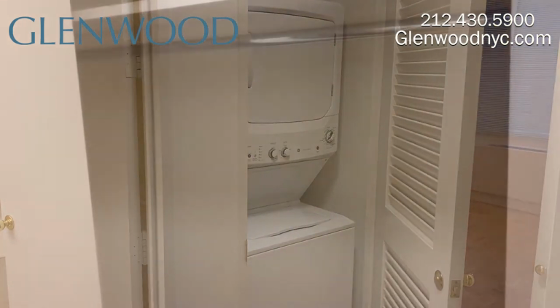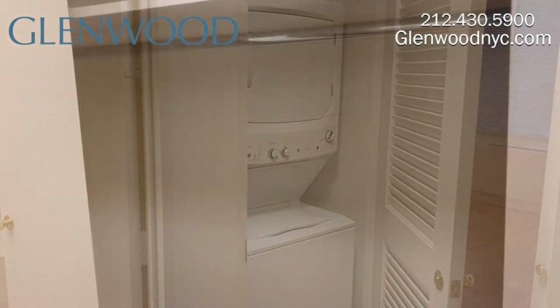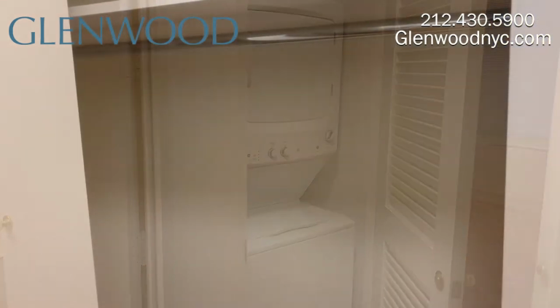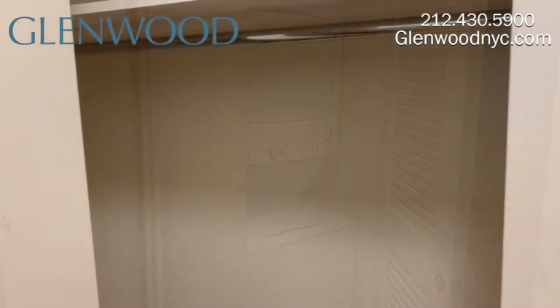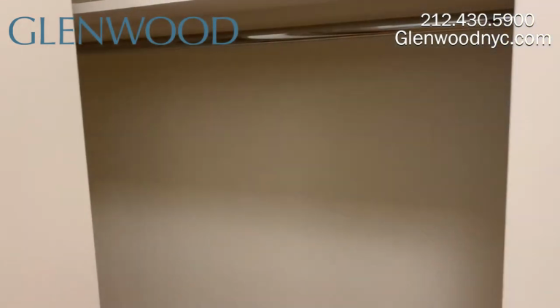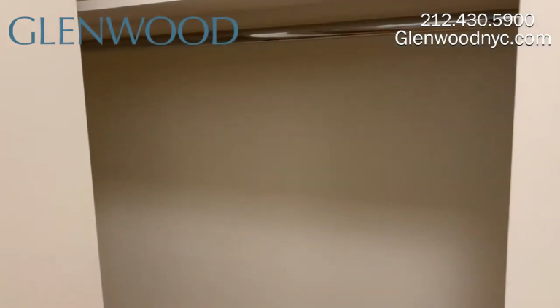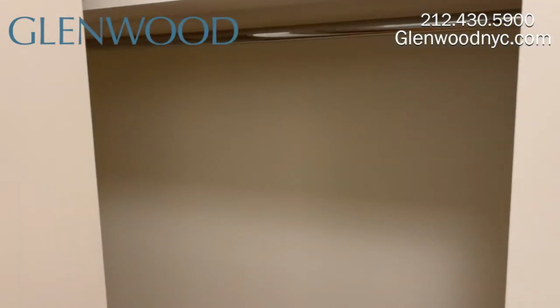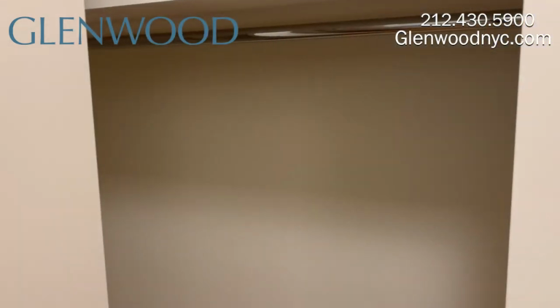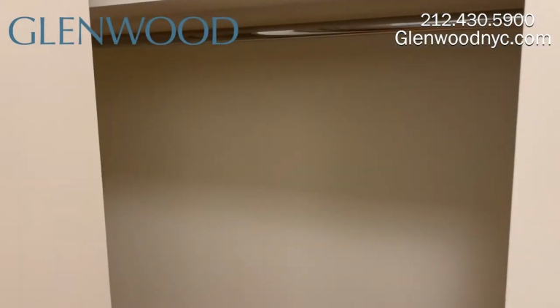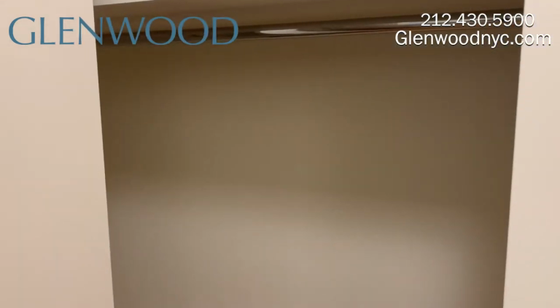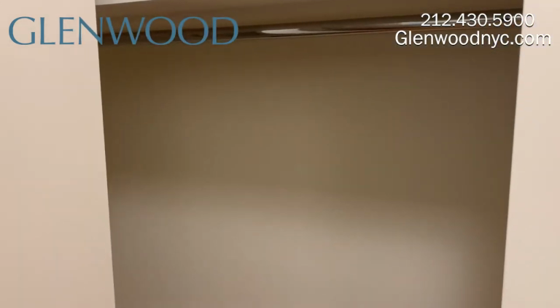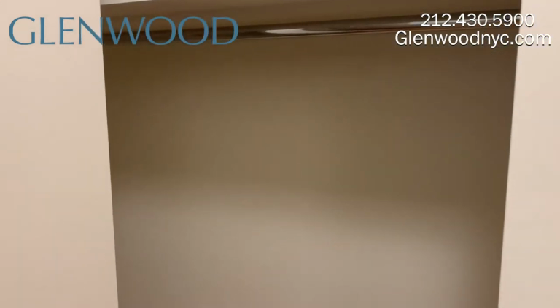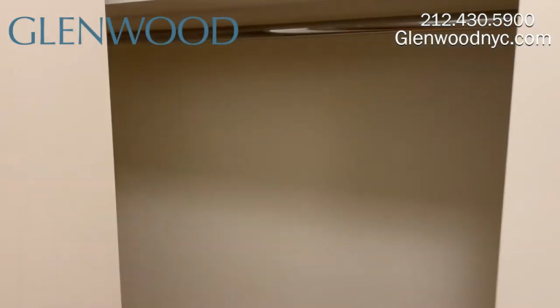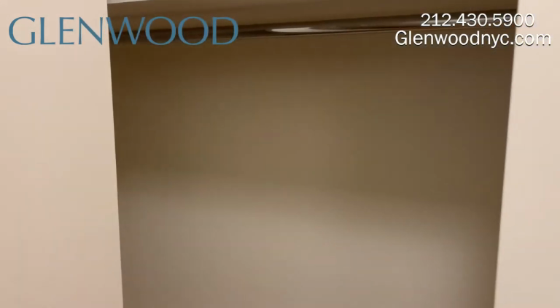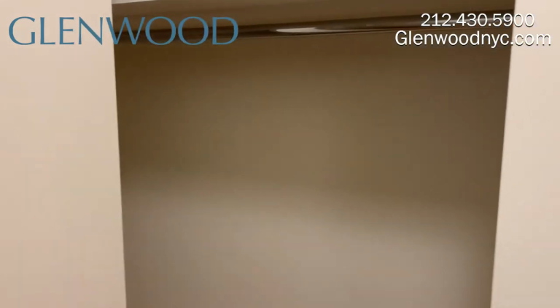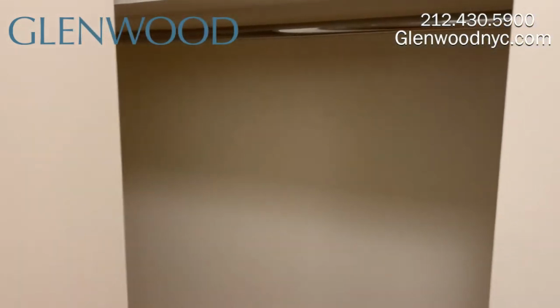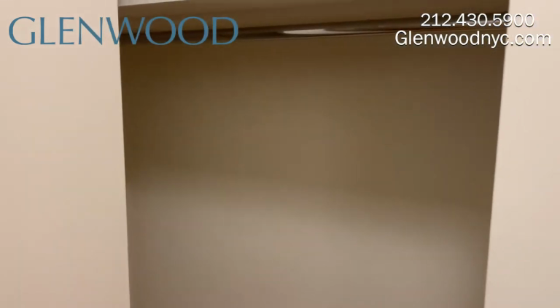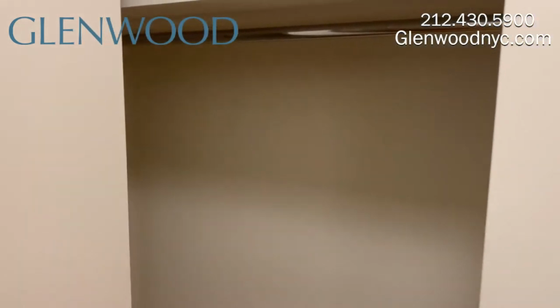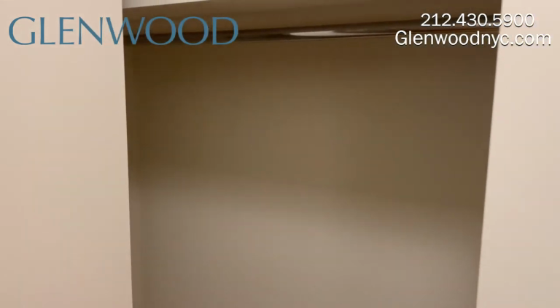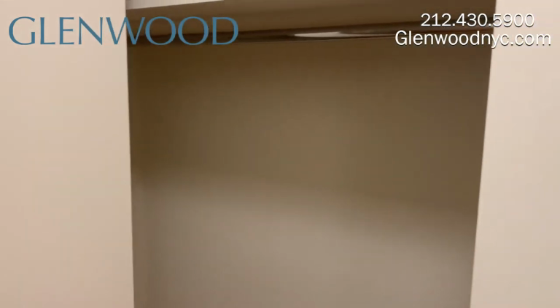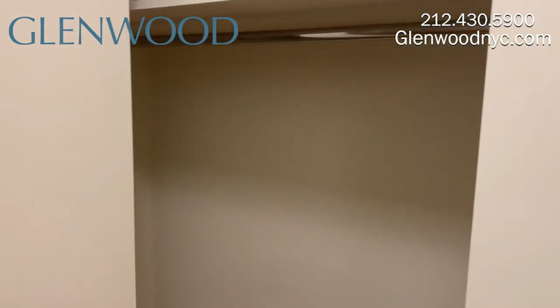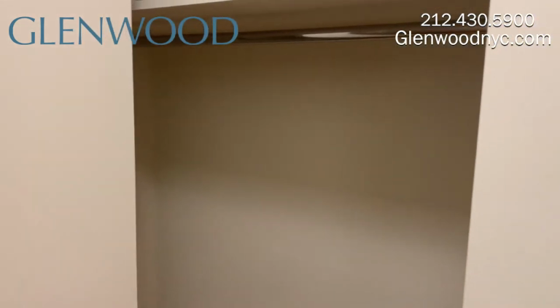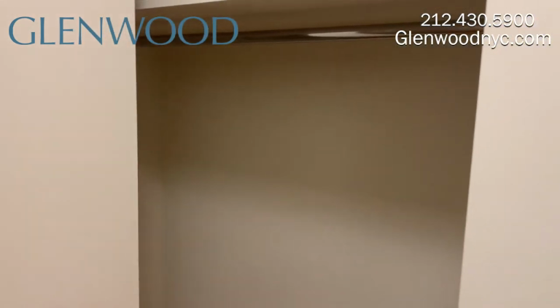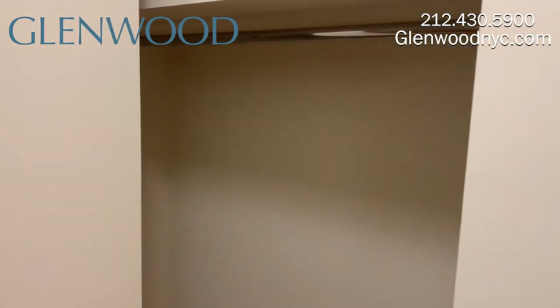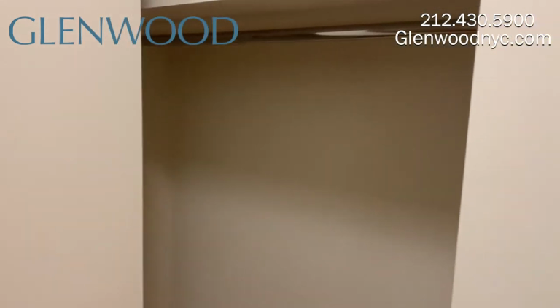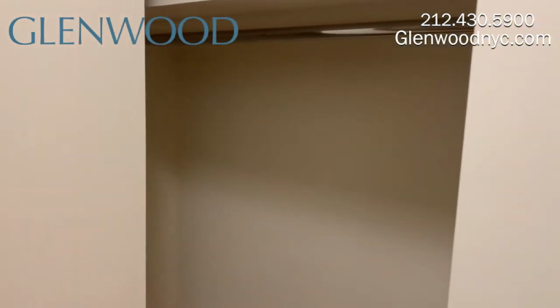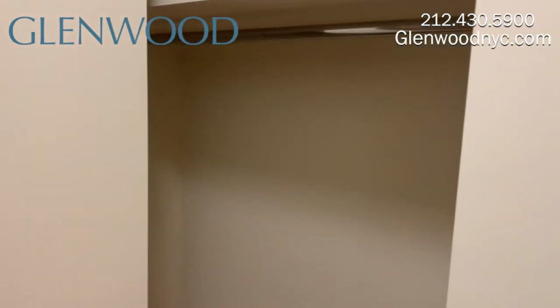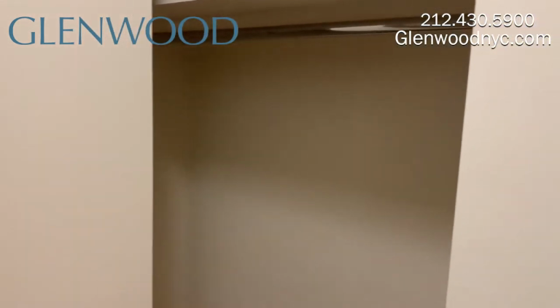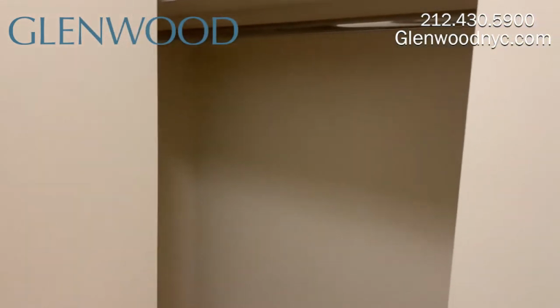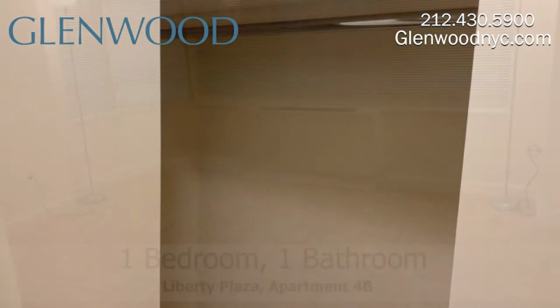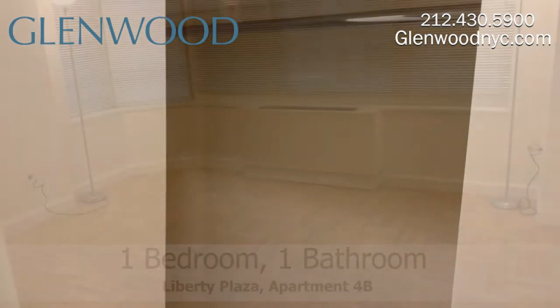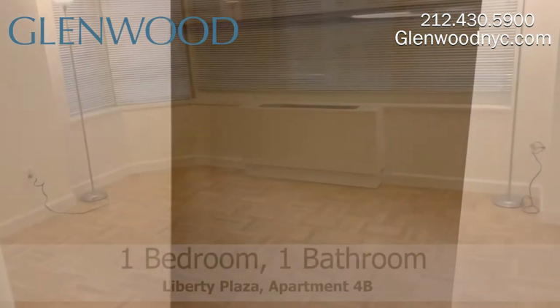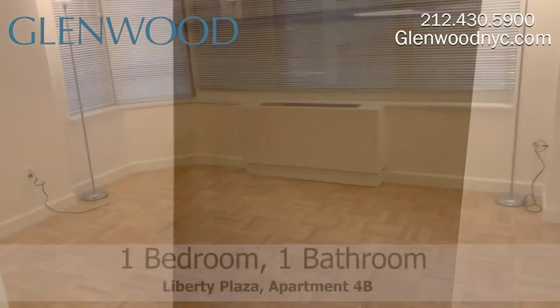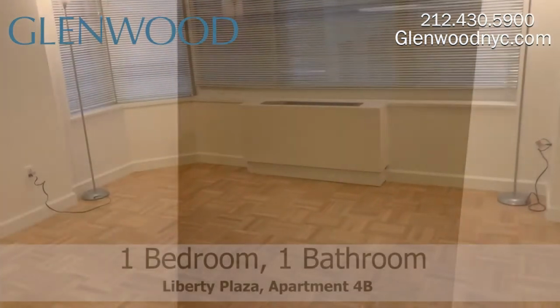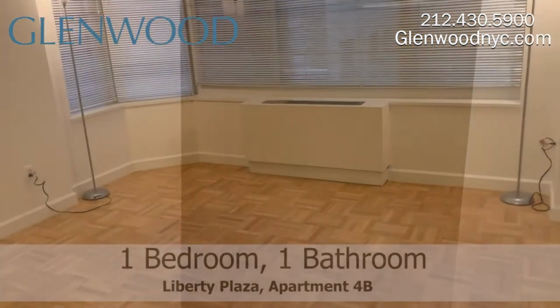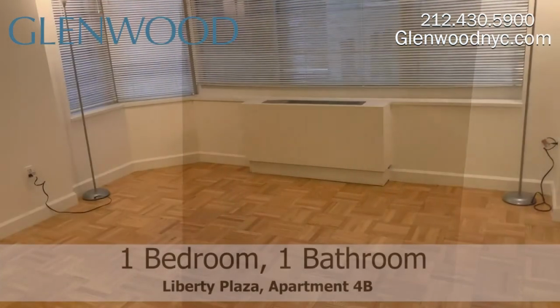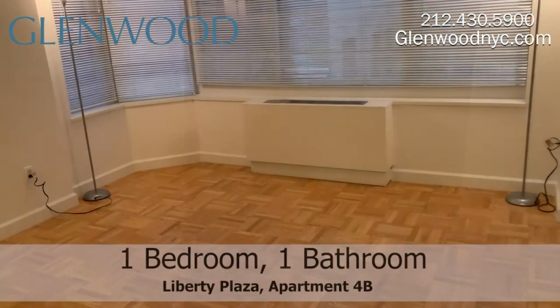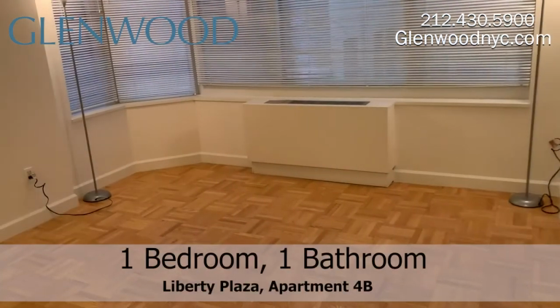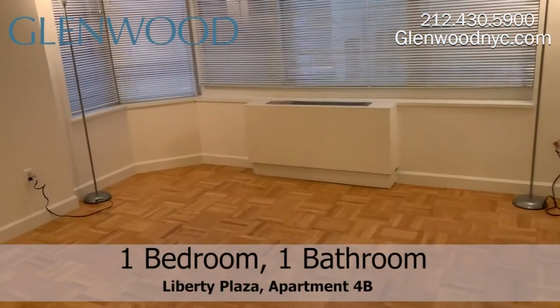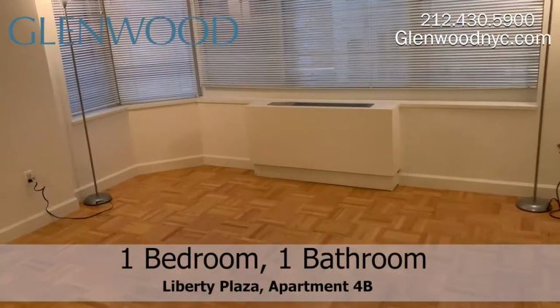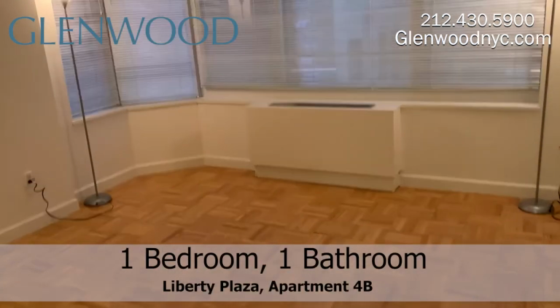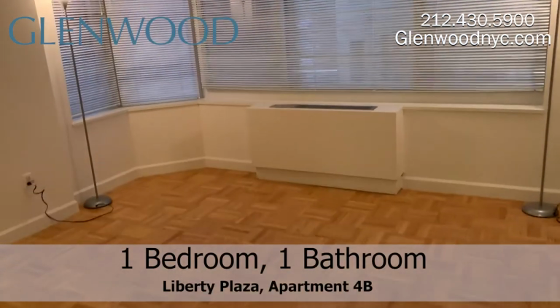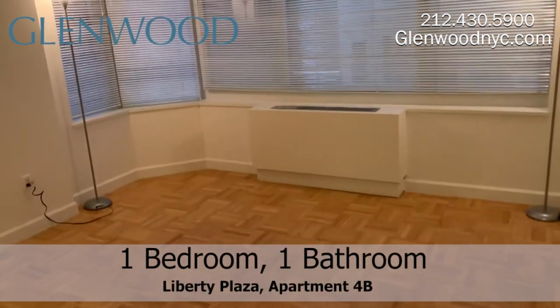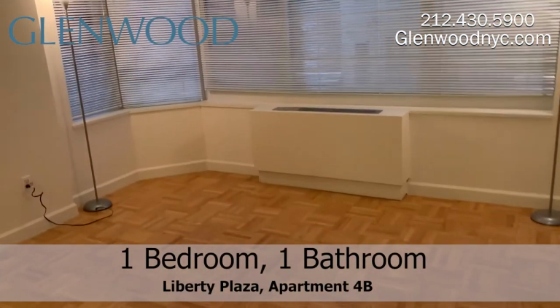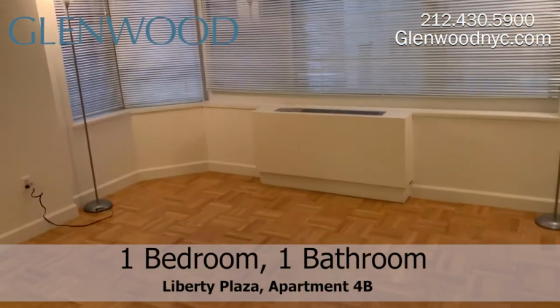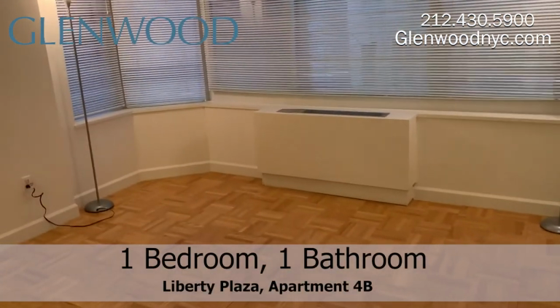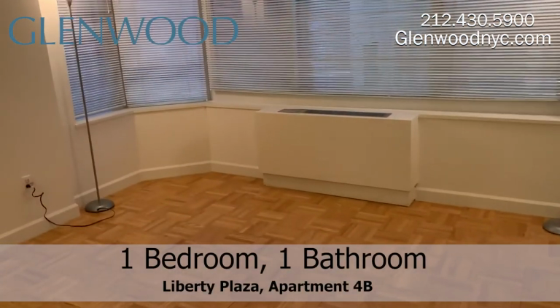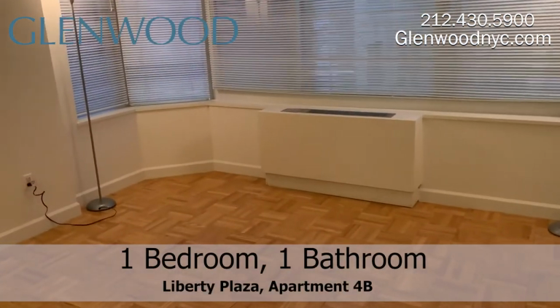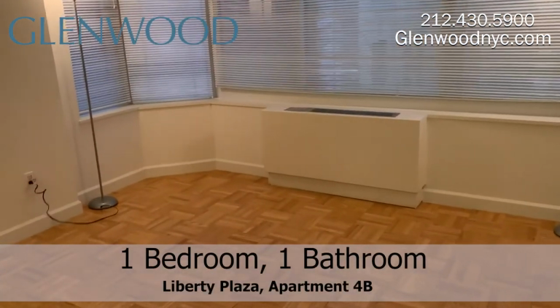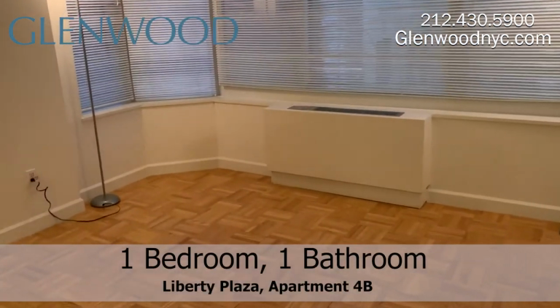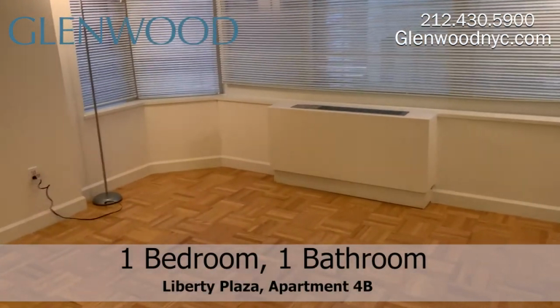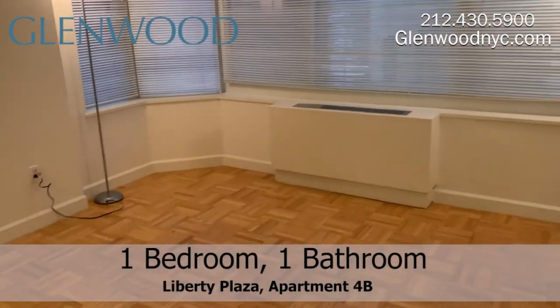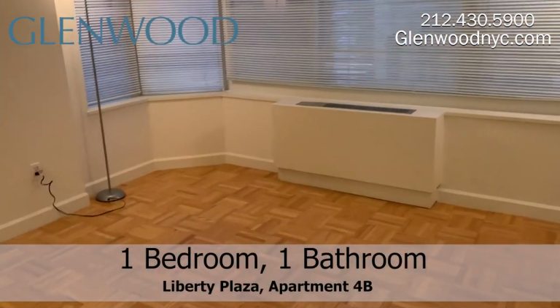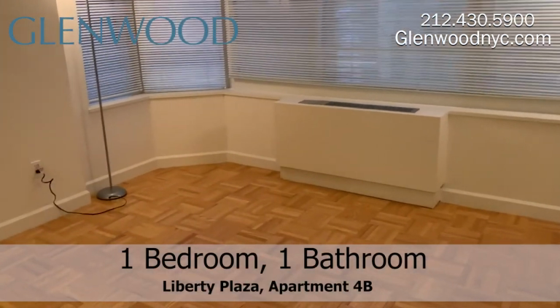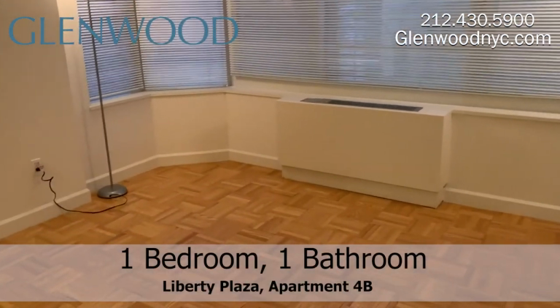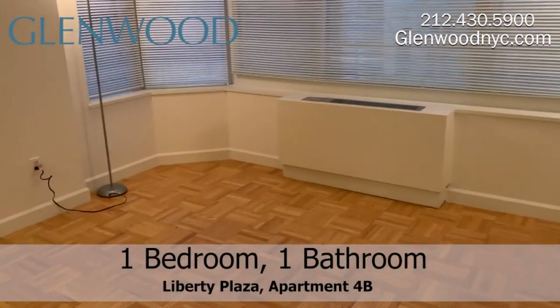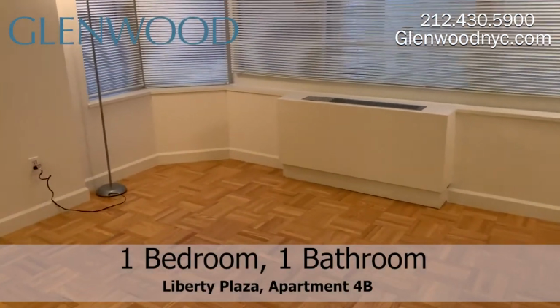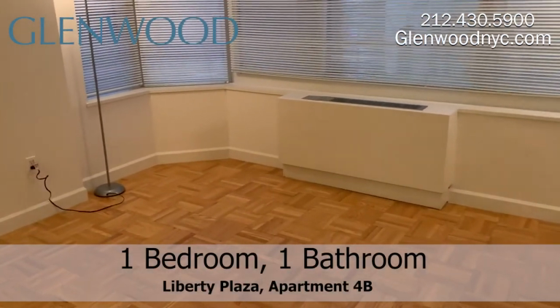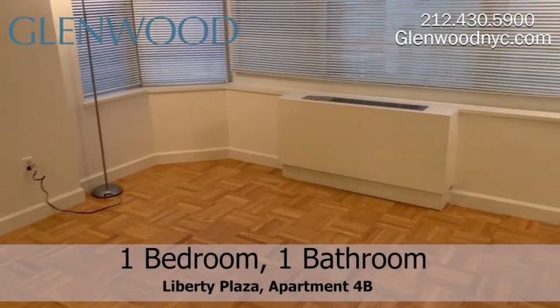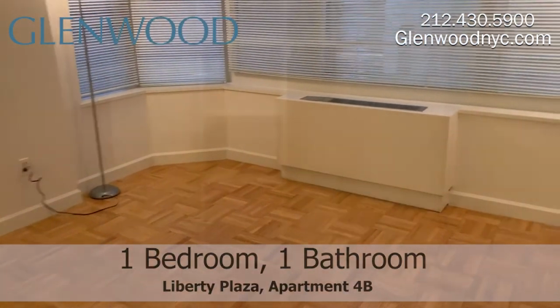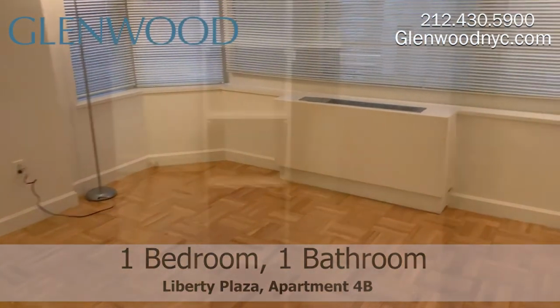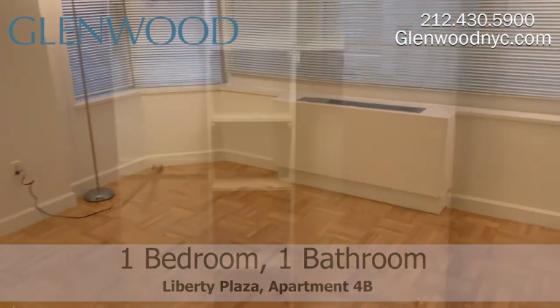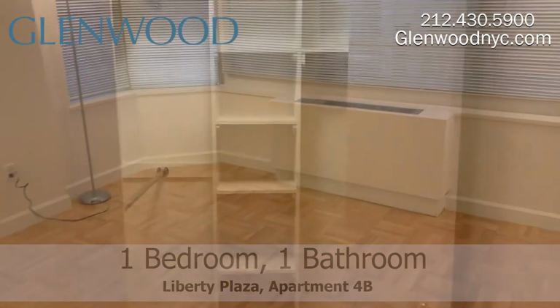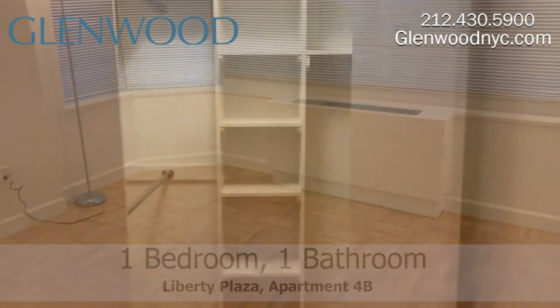There is an entry closet right next to the spacious bedroom. This master bedroom also comes with a nice mini walk-in closet.